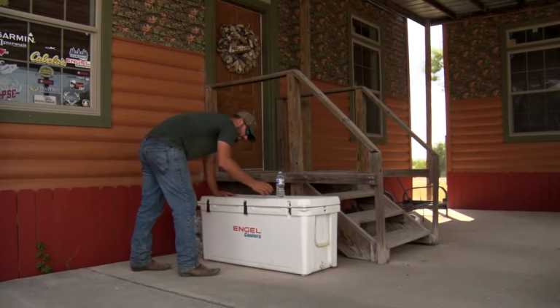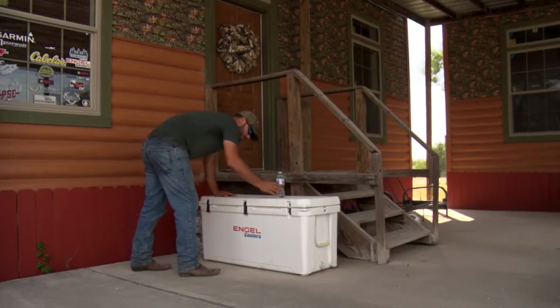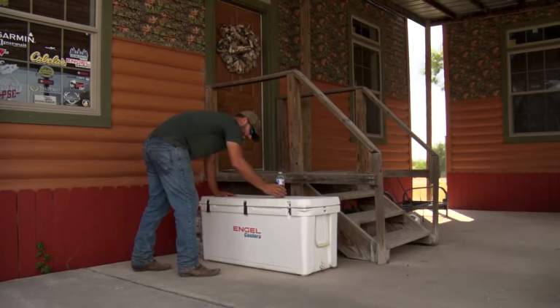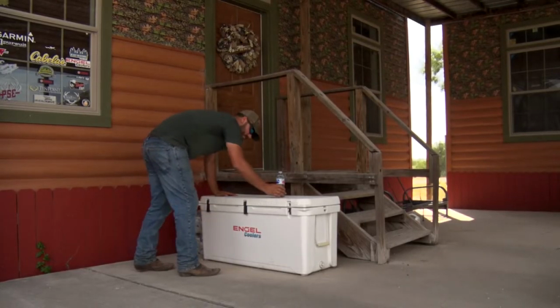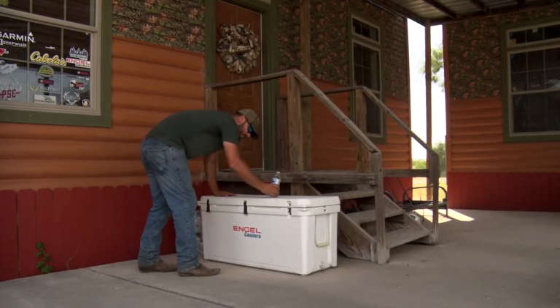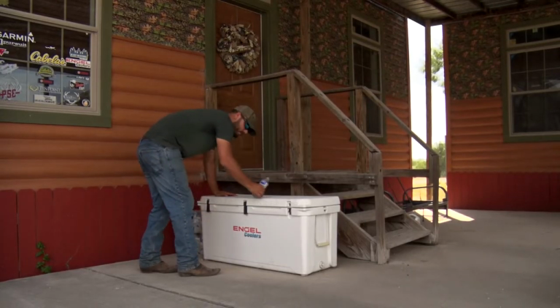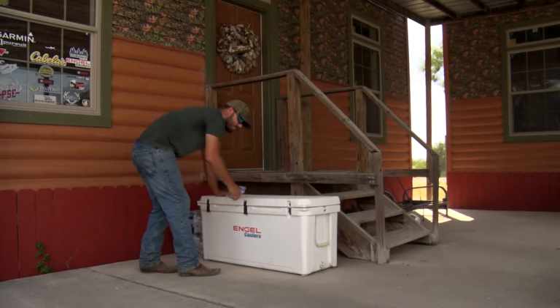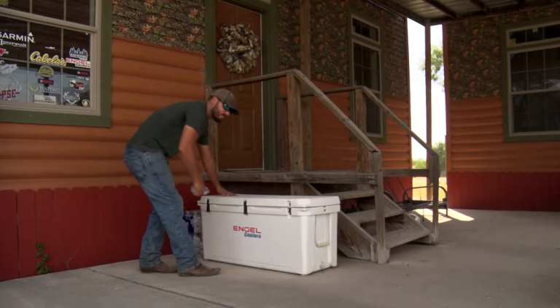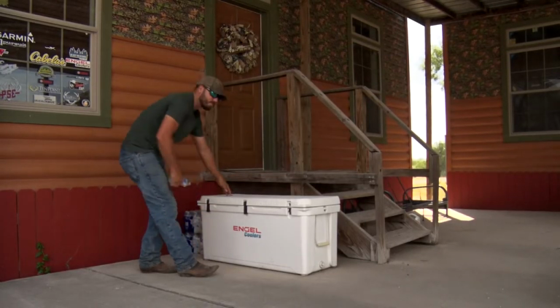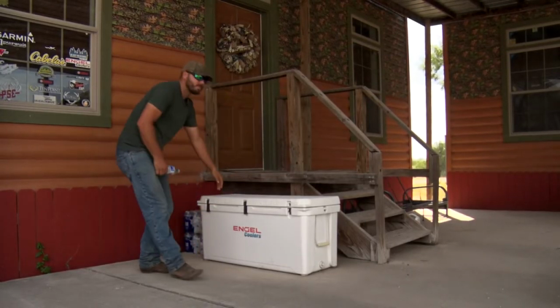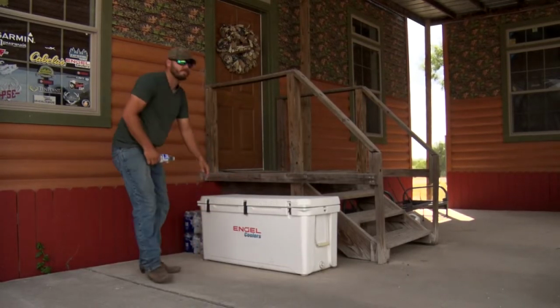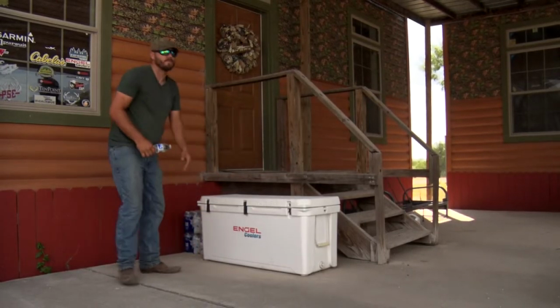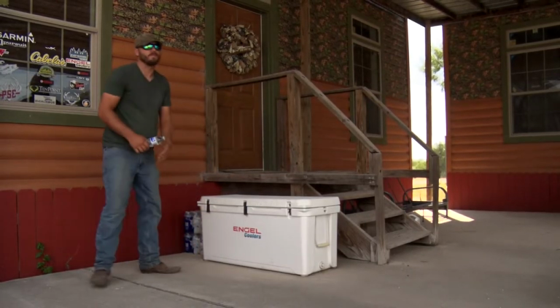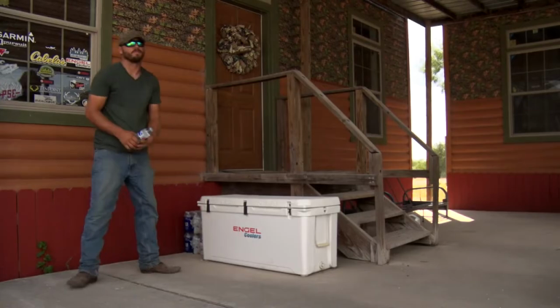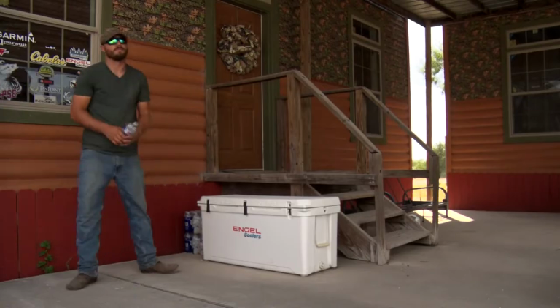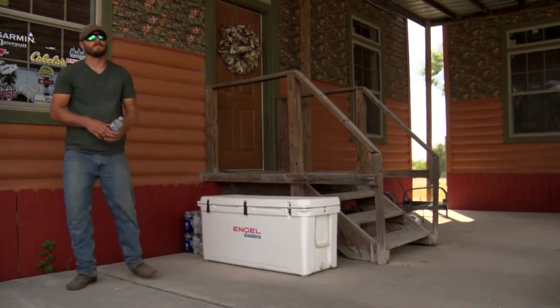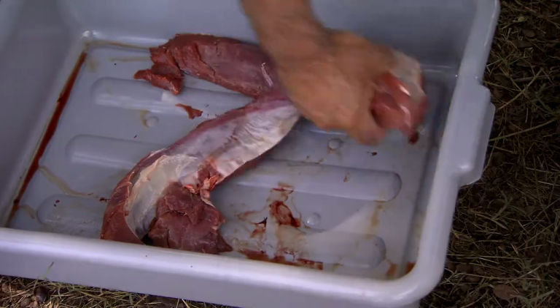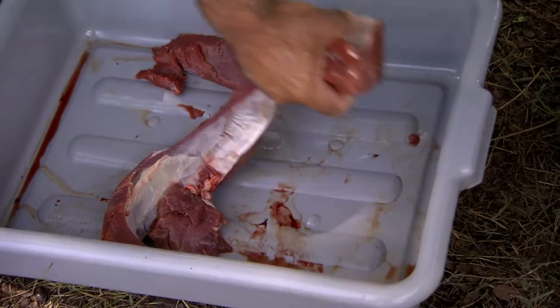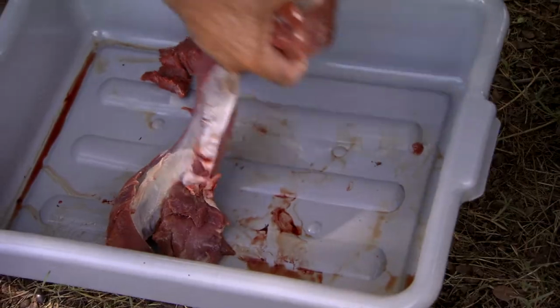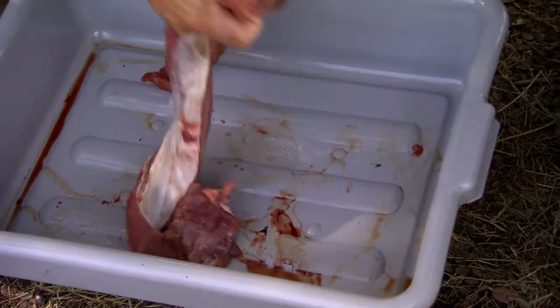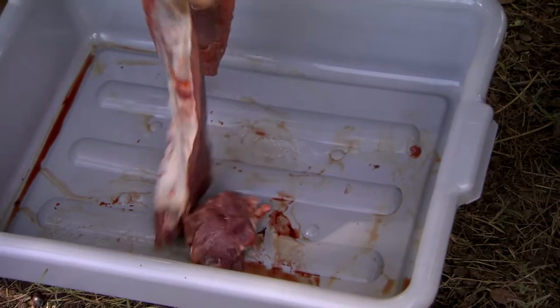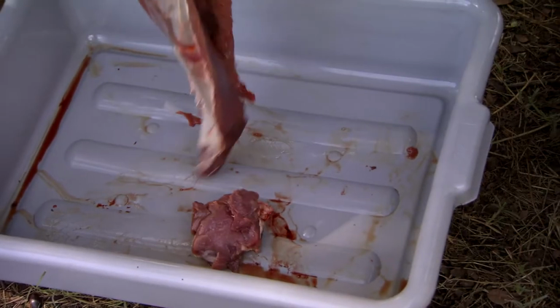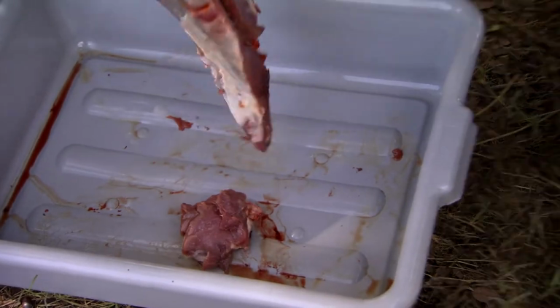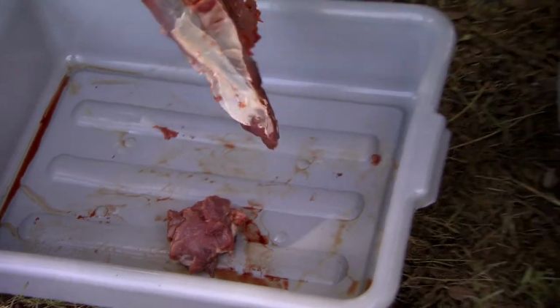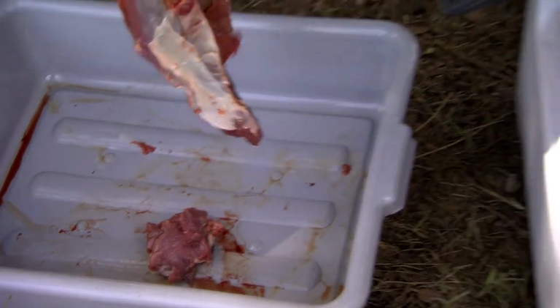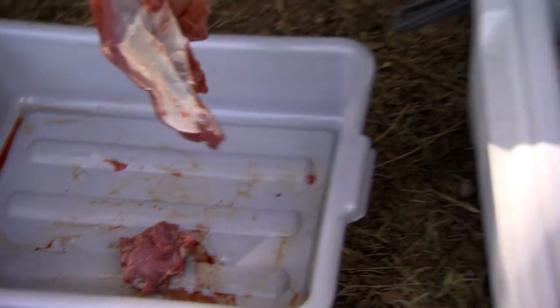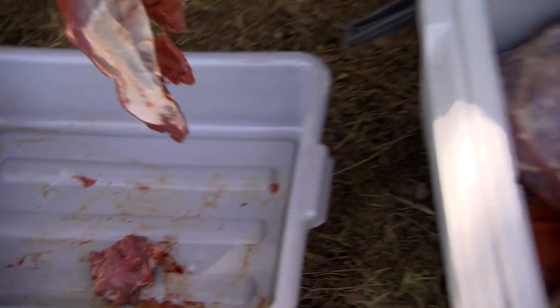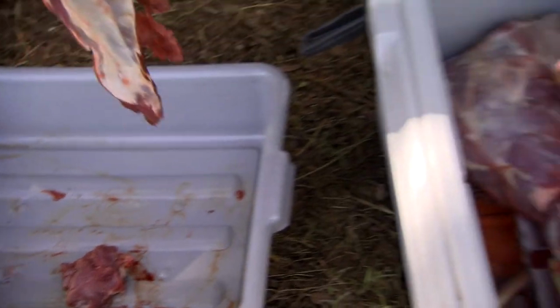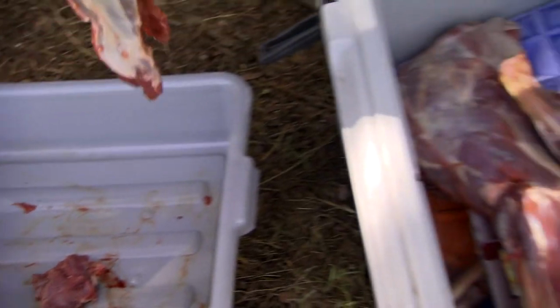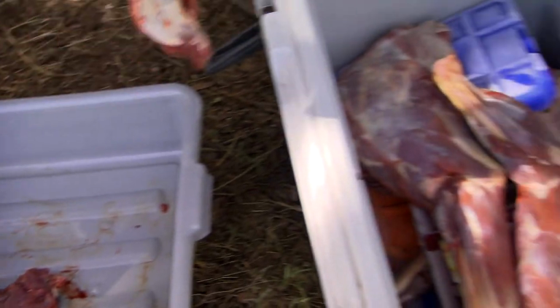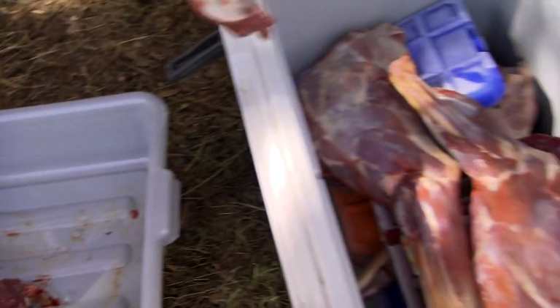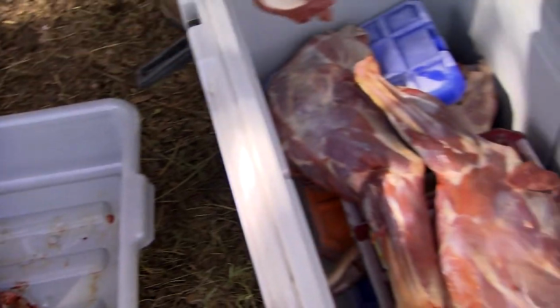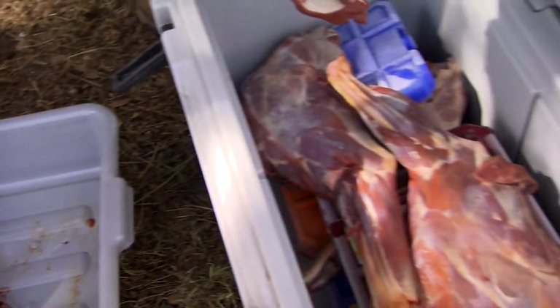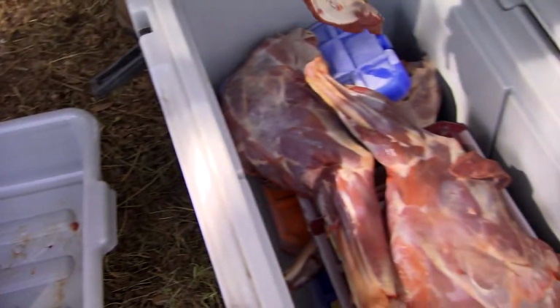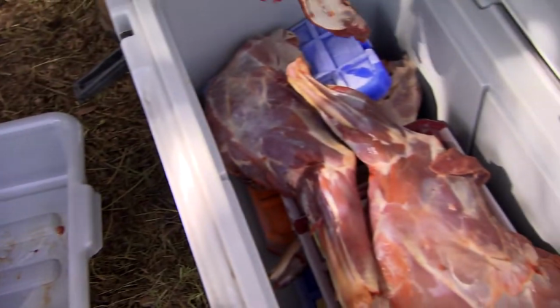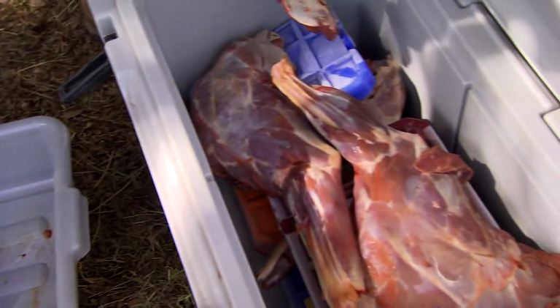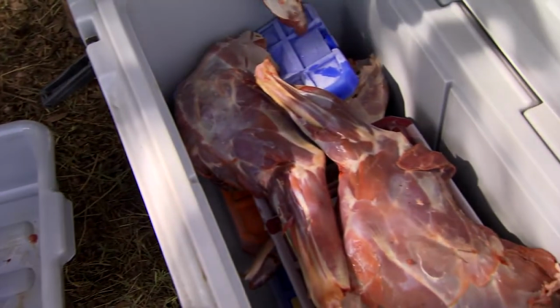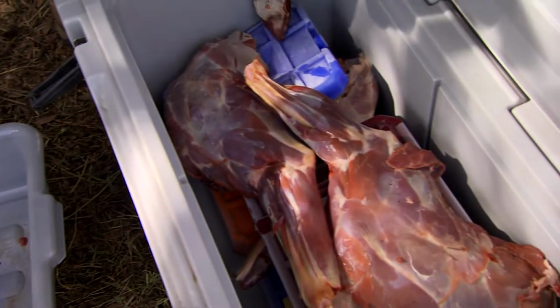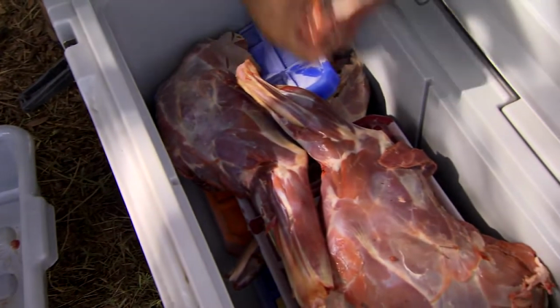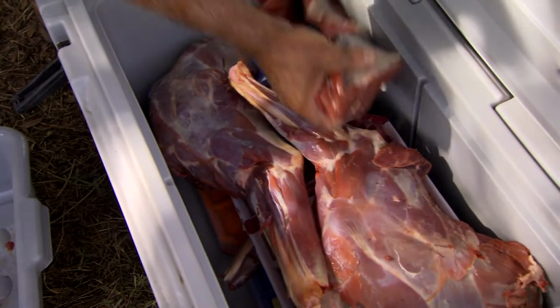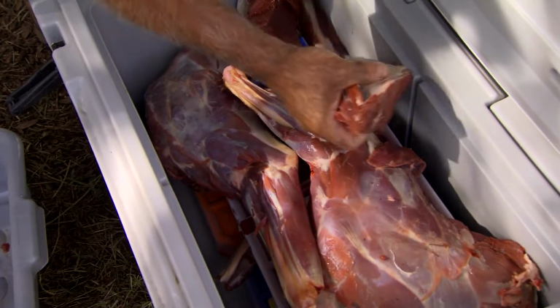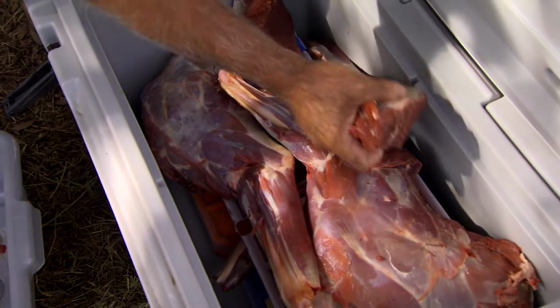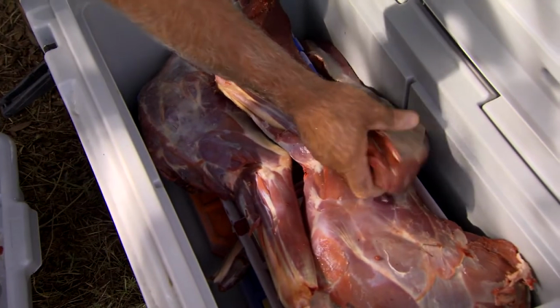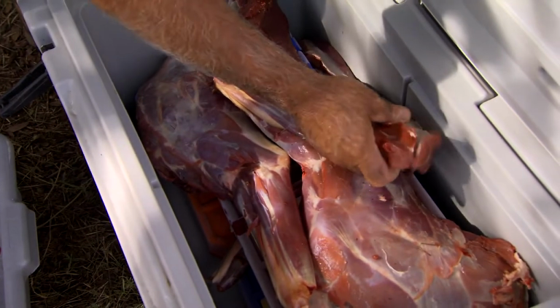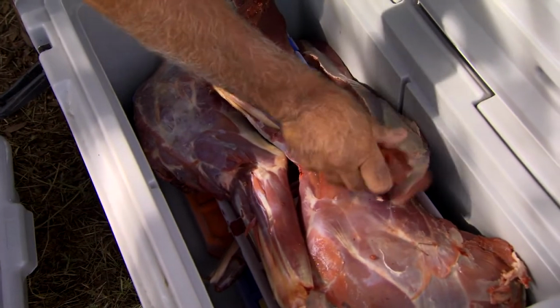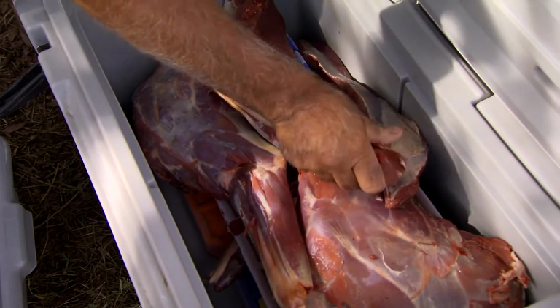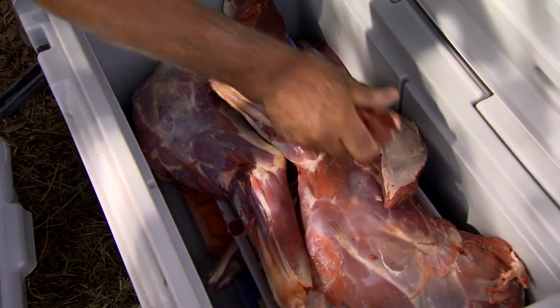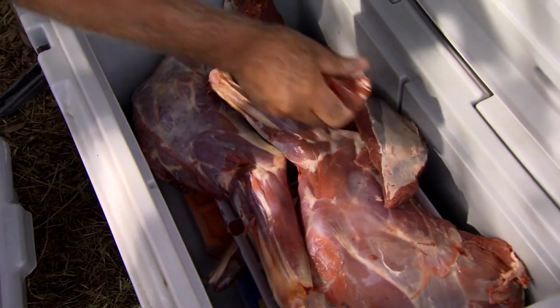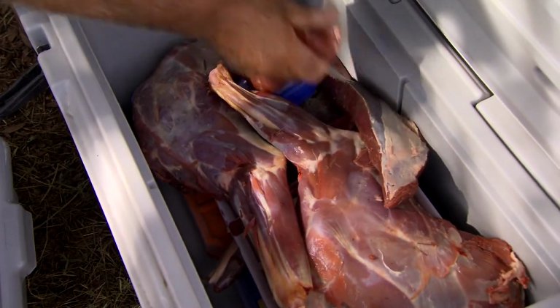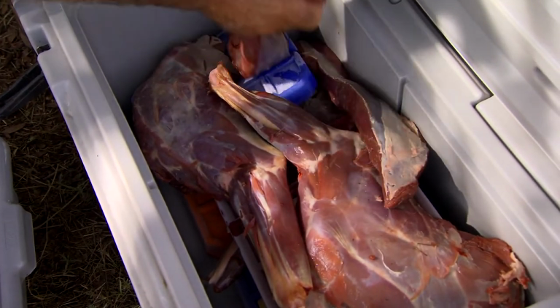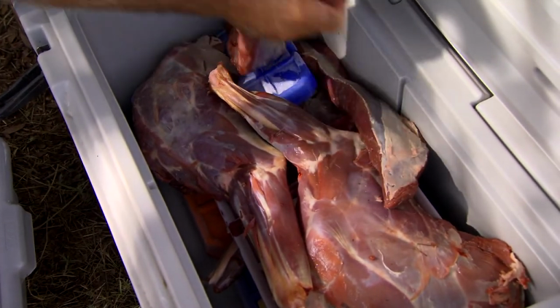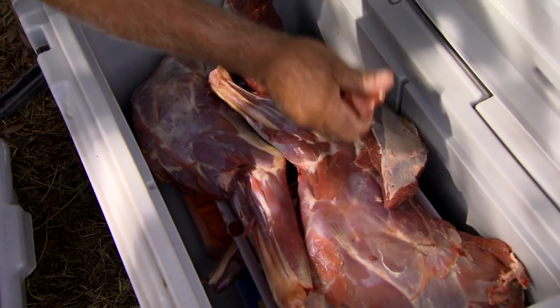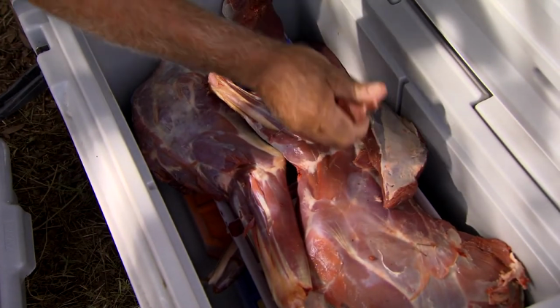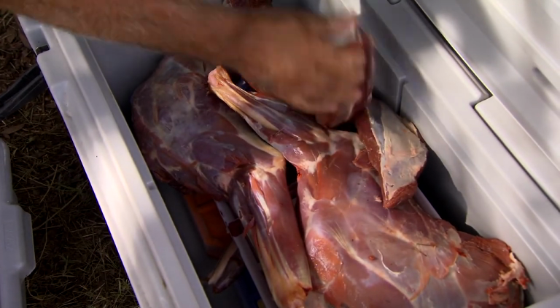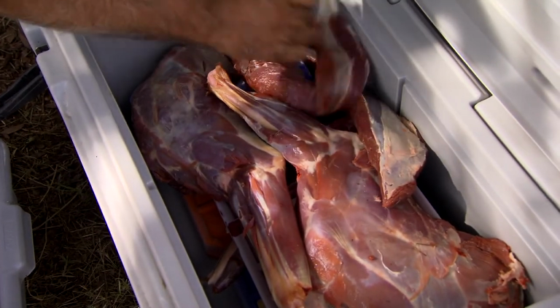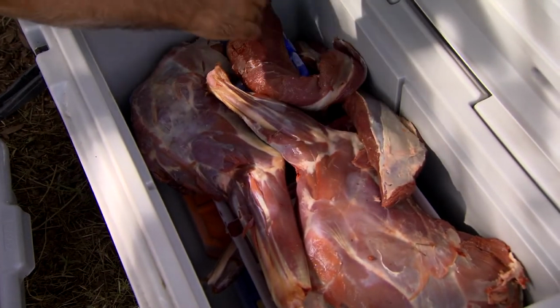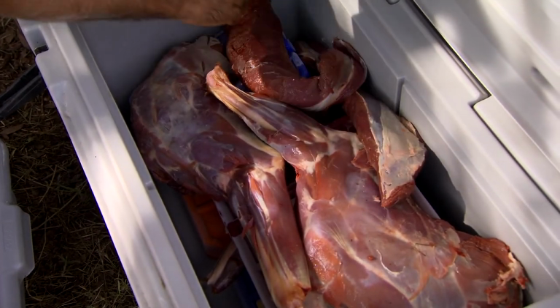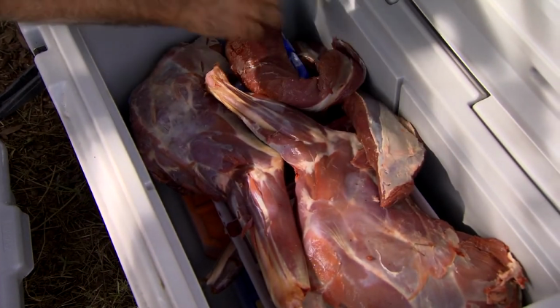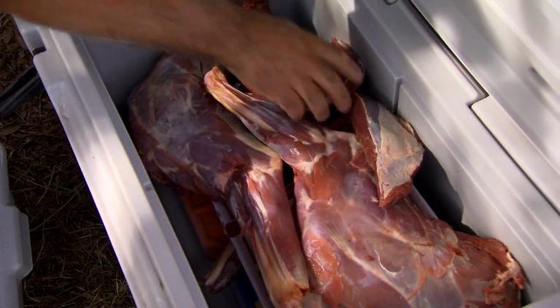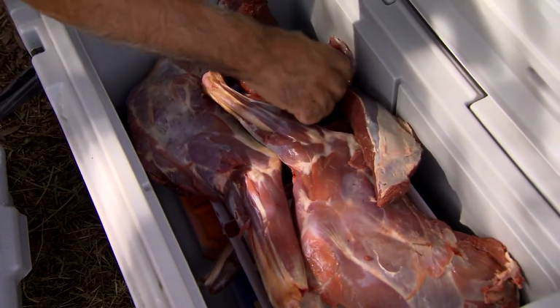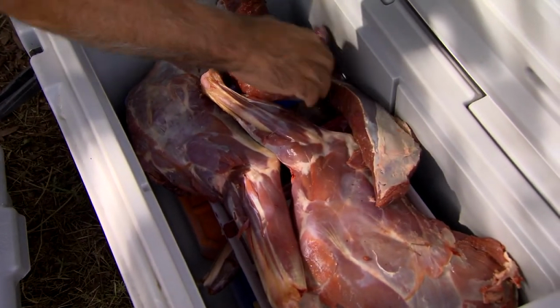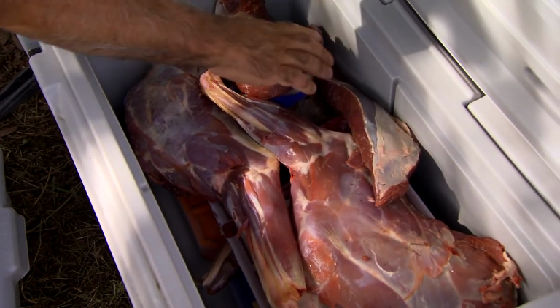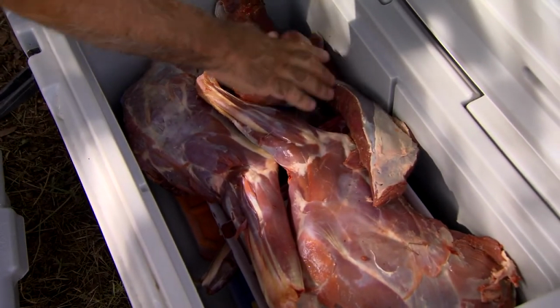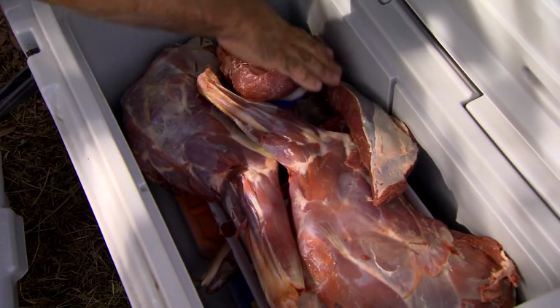And then when we're done with hunts, we're hauling a lot of our quartered meat out. It's the same situation for a lot of people that are out there.